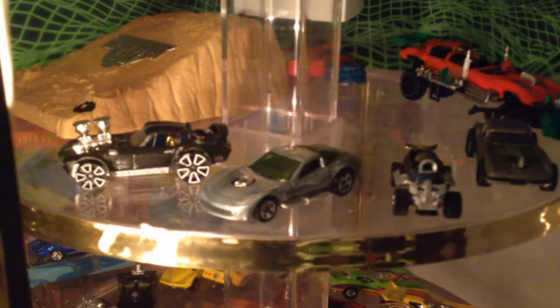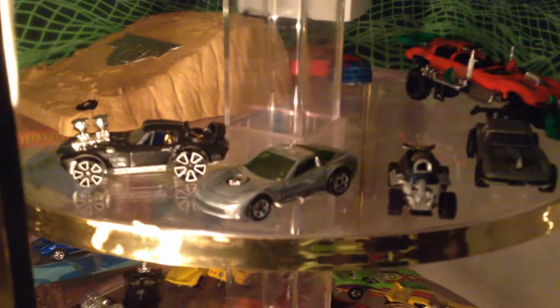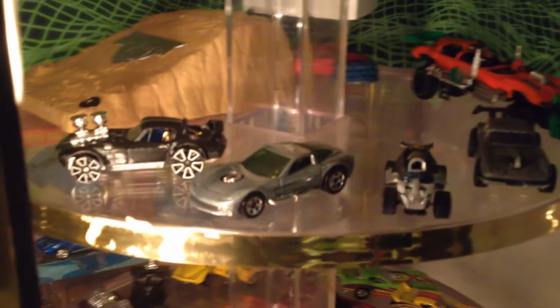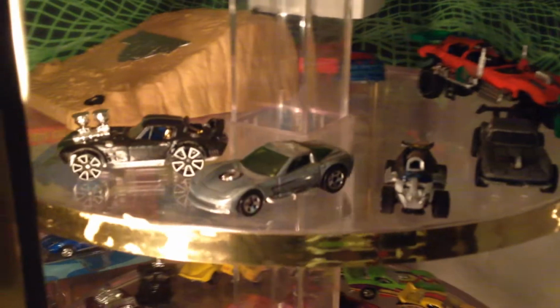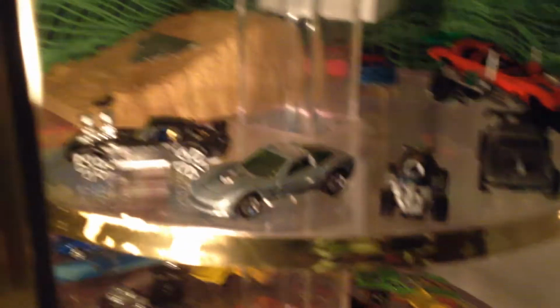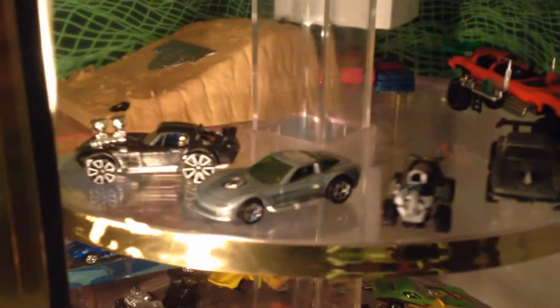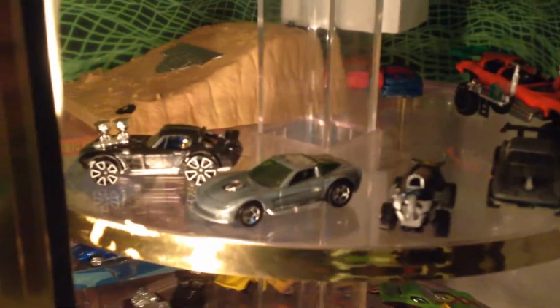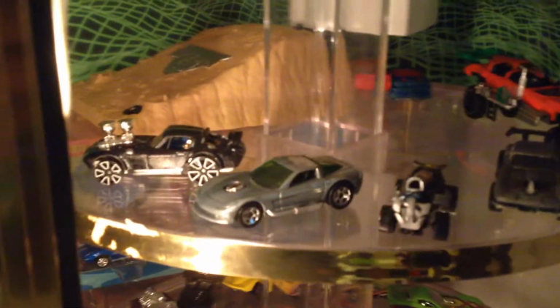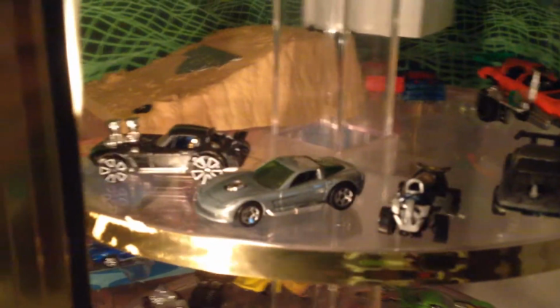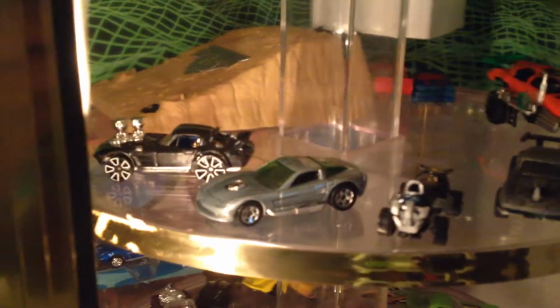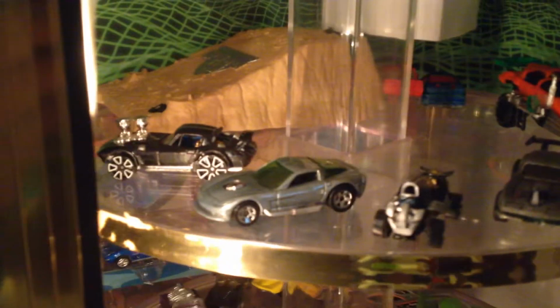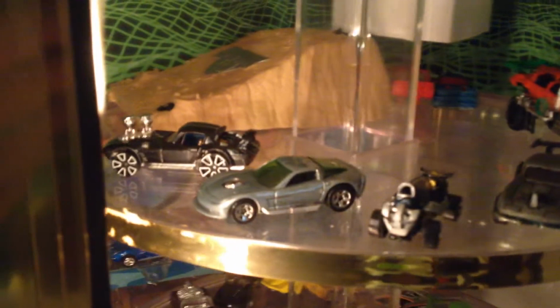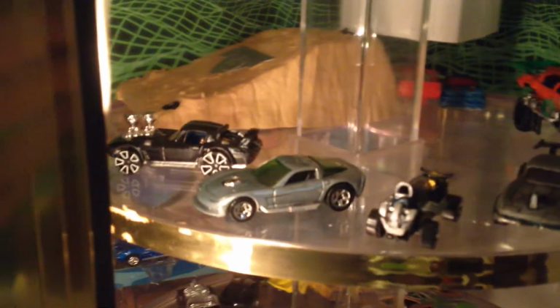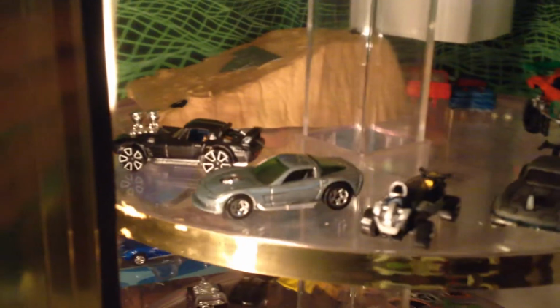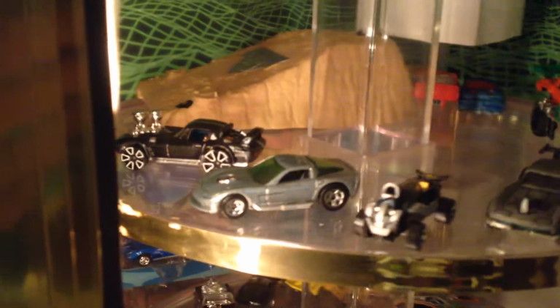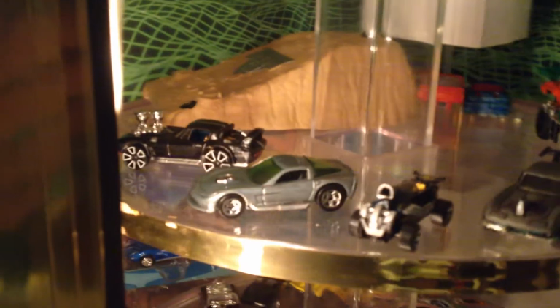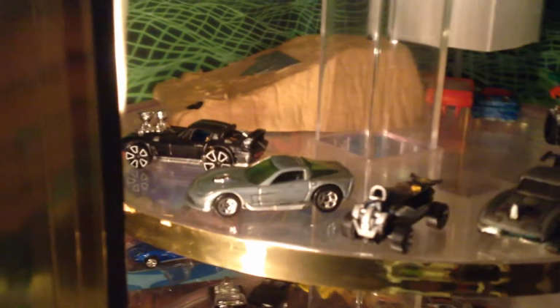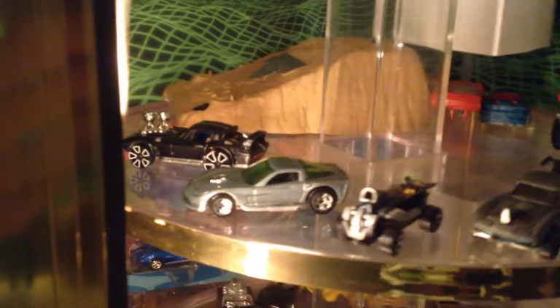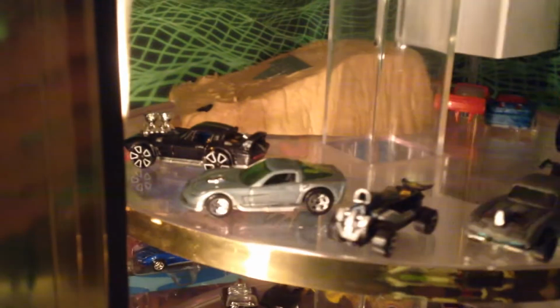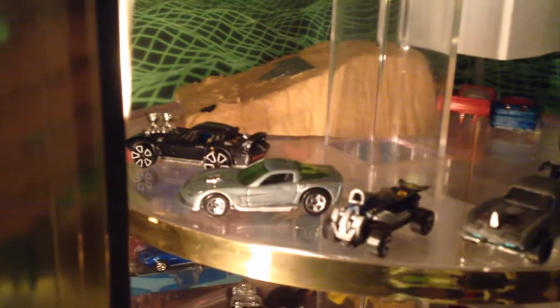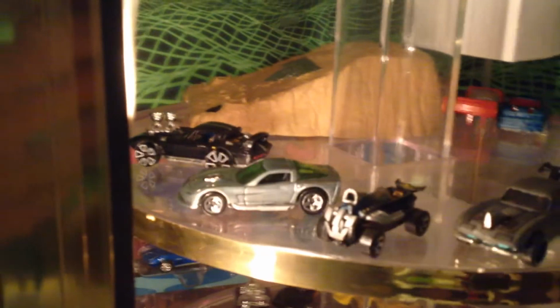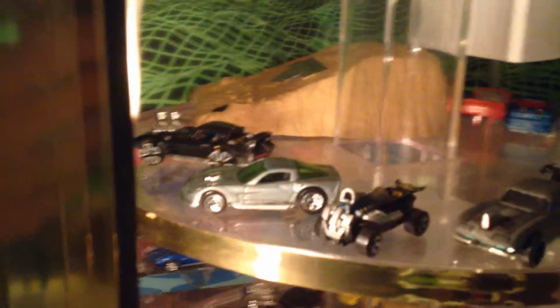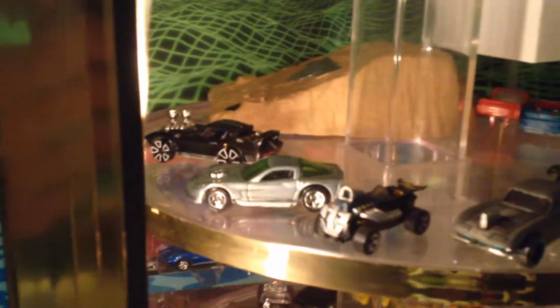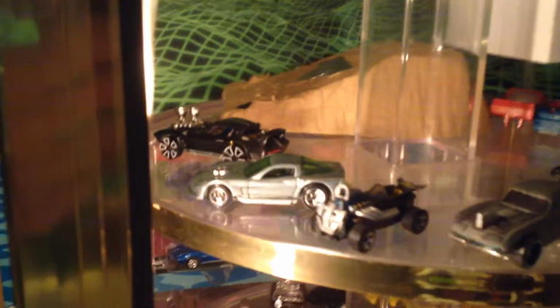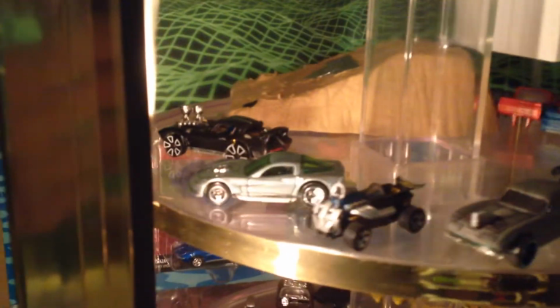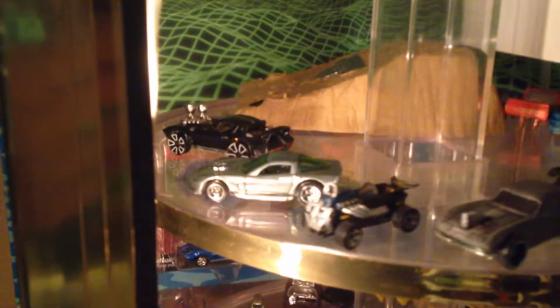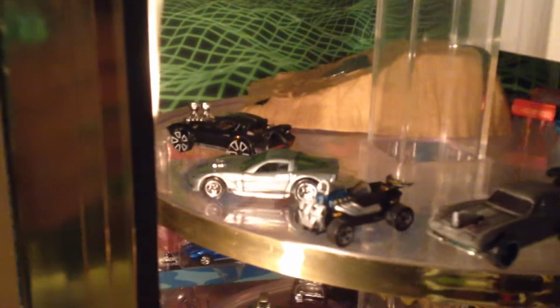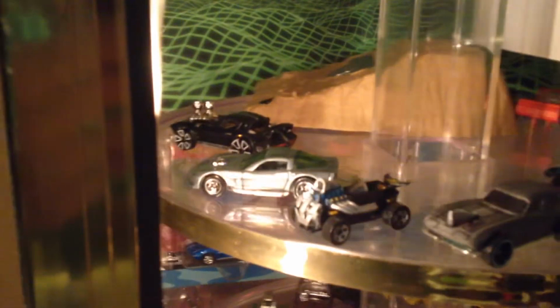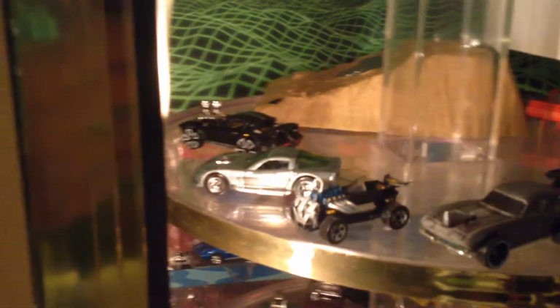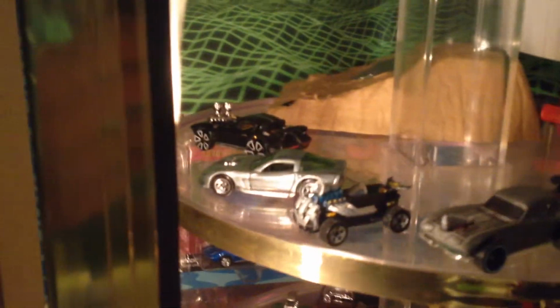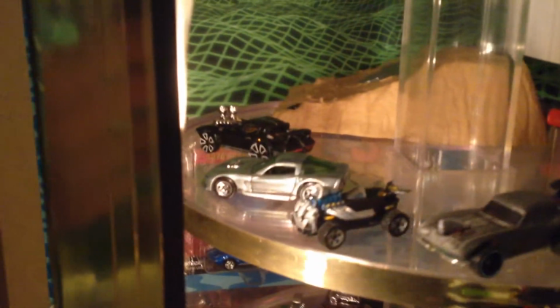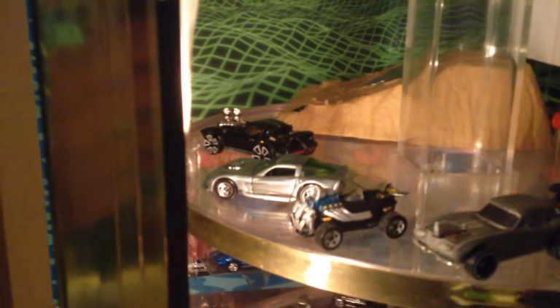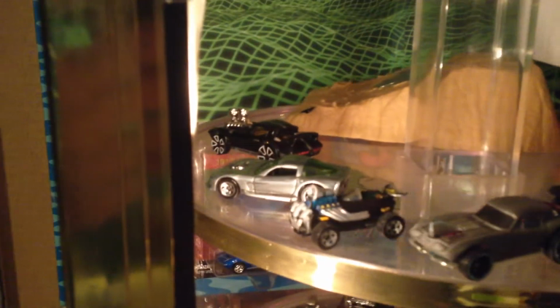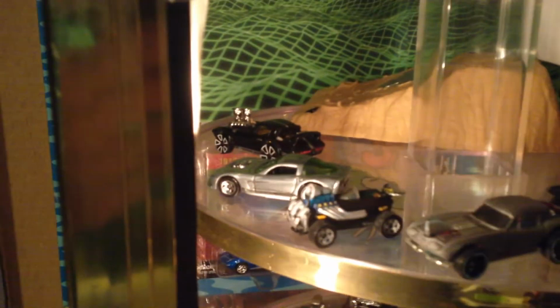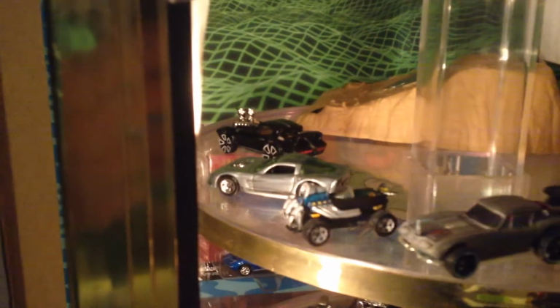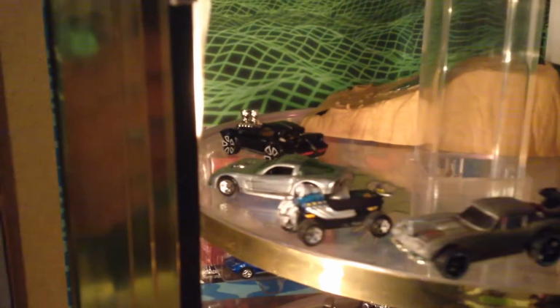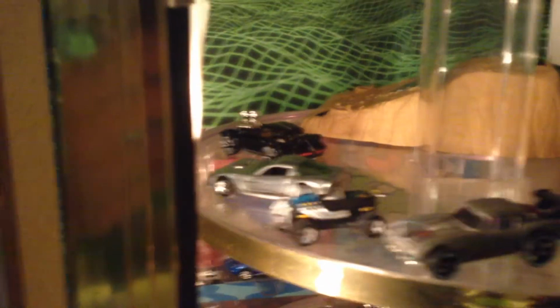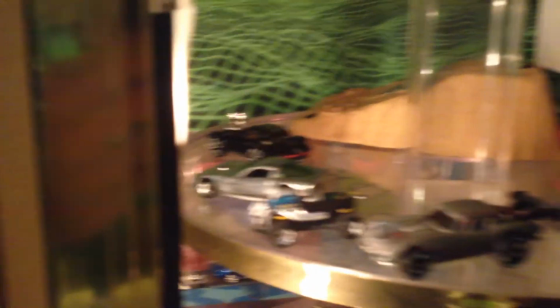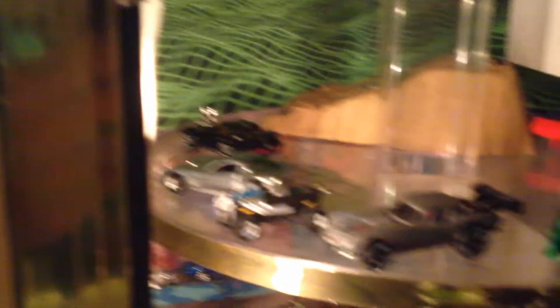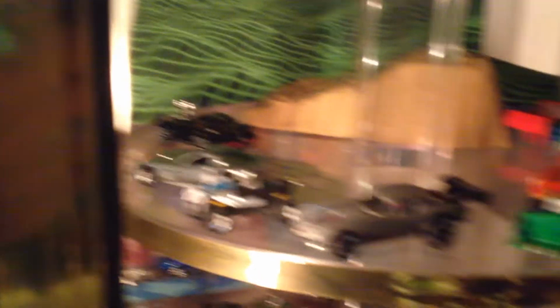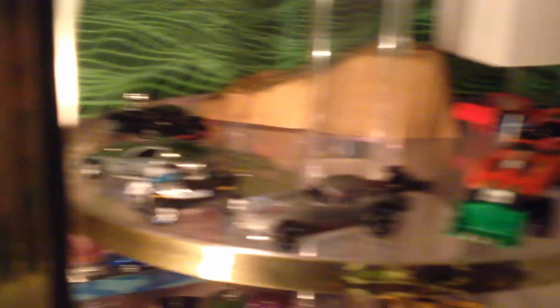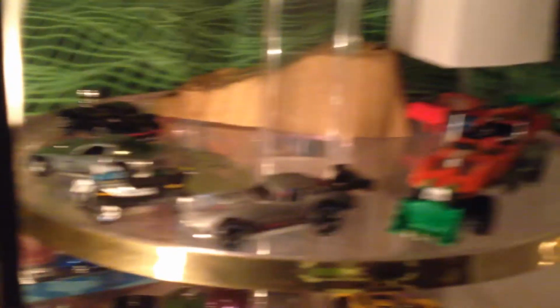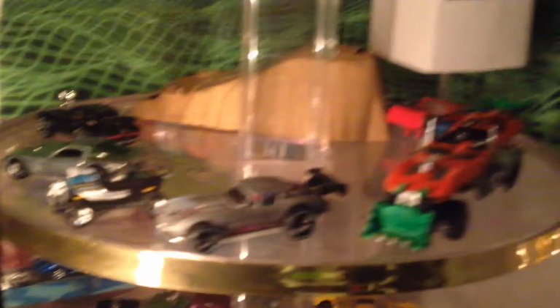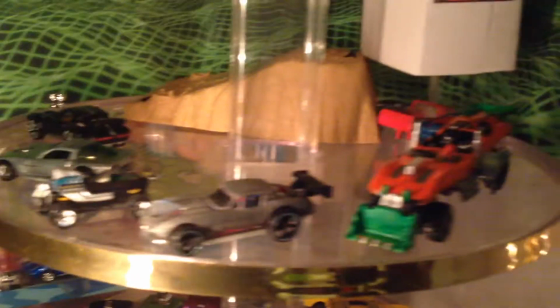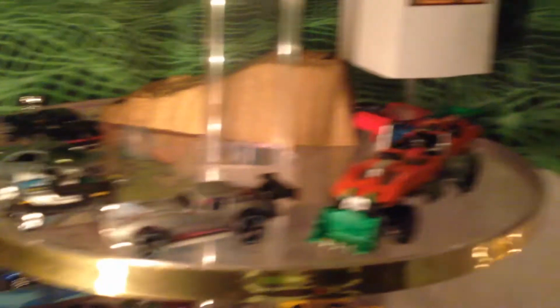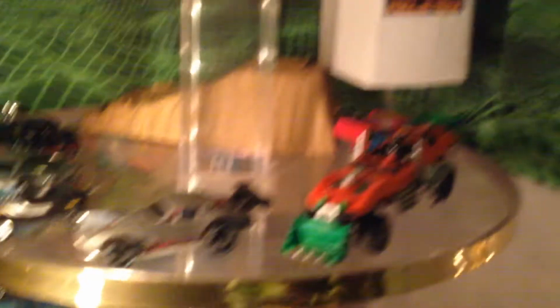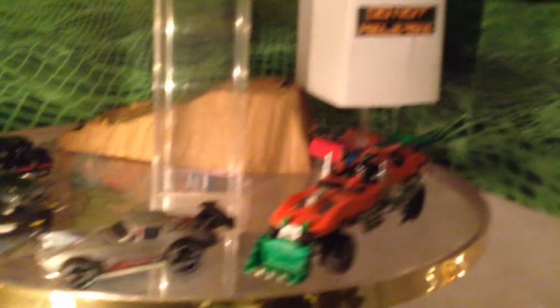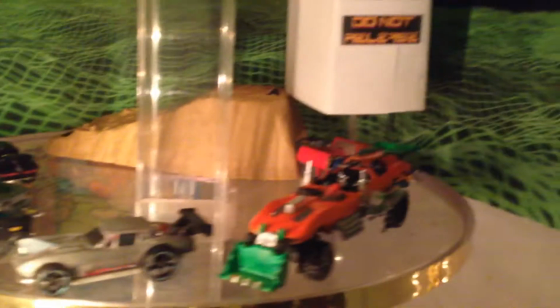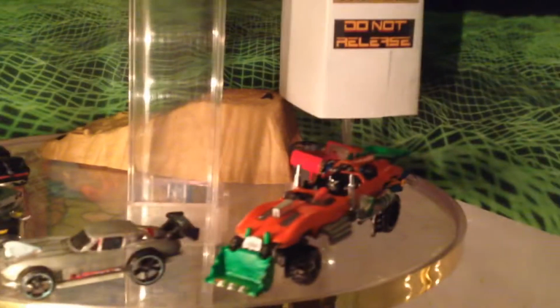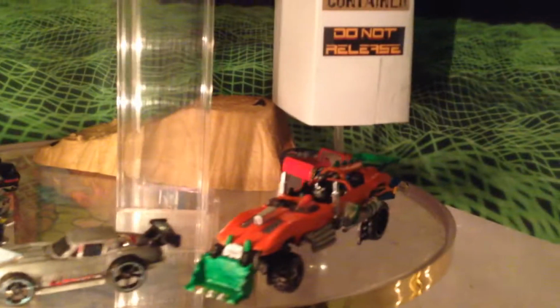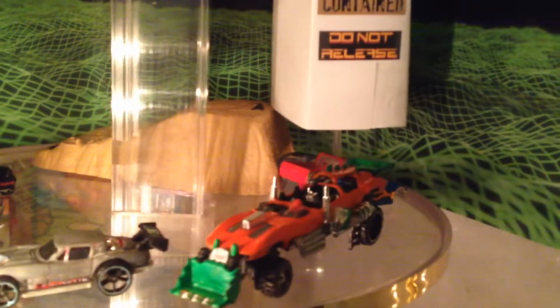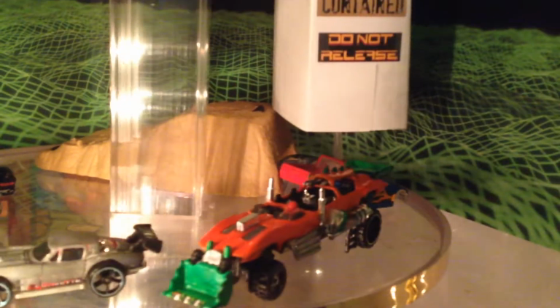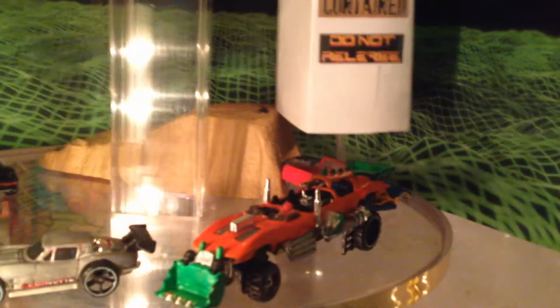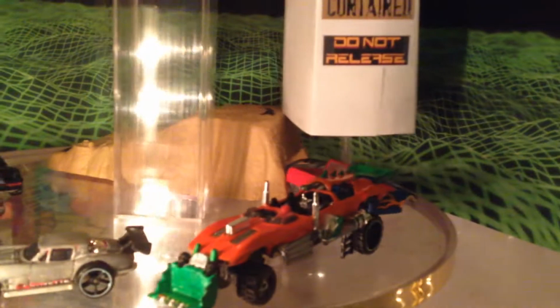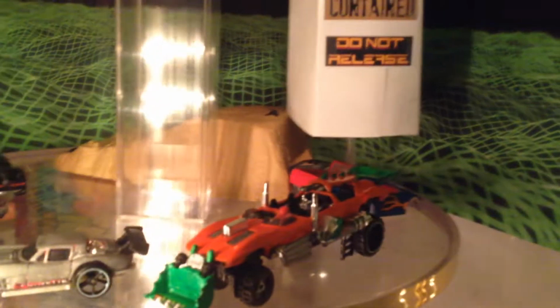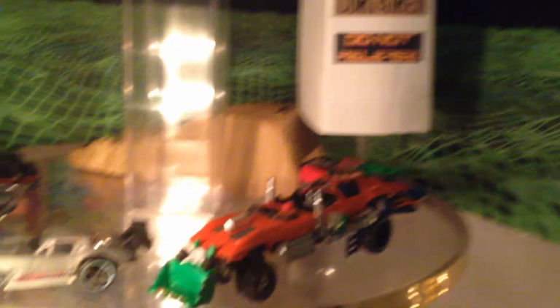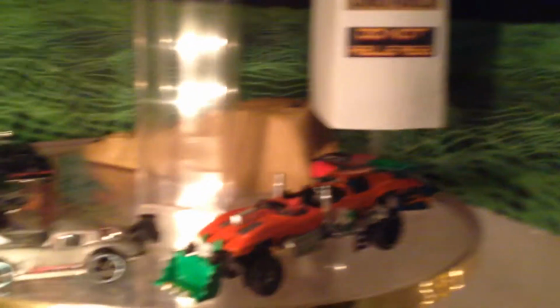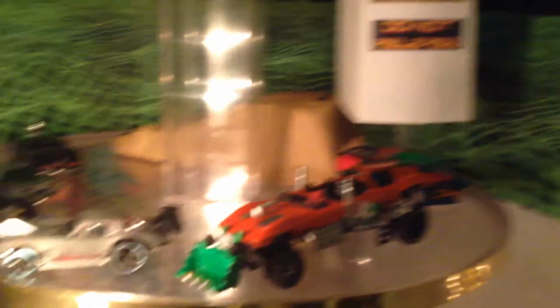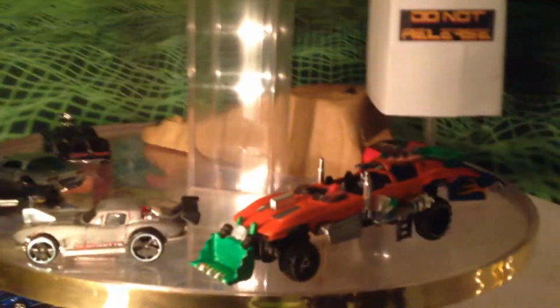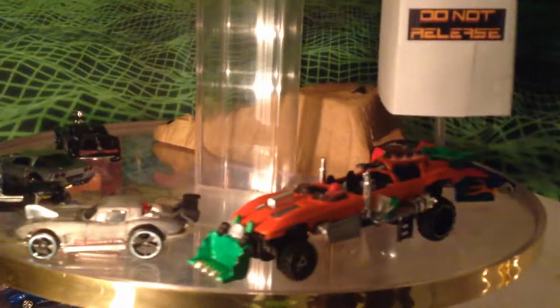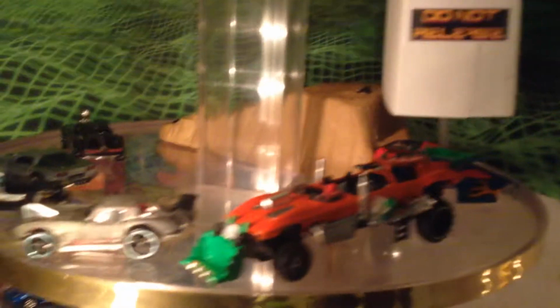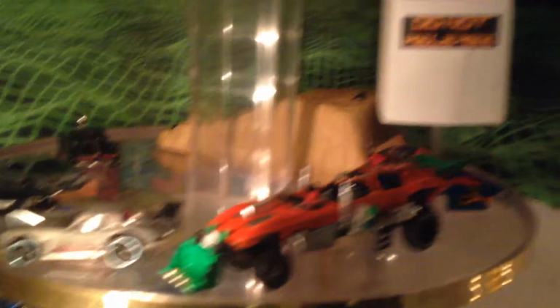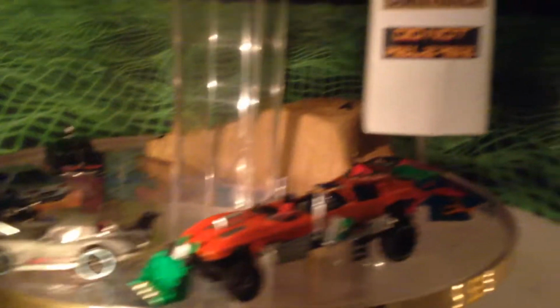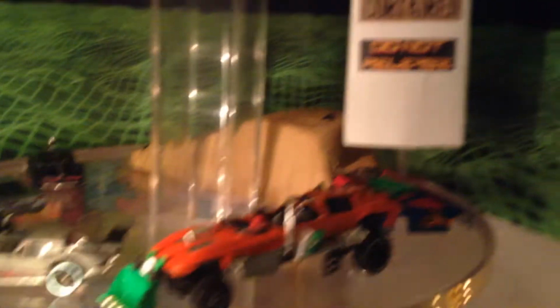Got some customs here. That one in the middle, the silver one, is from Darren Nunez — he's the one that sent that to me. All the other ones are mine.